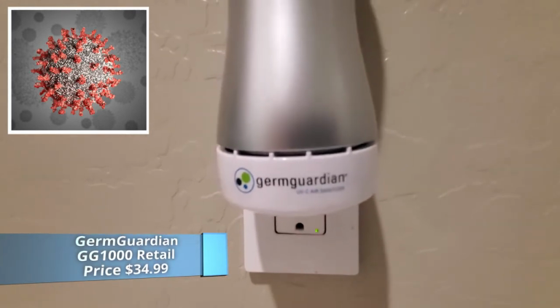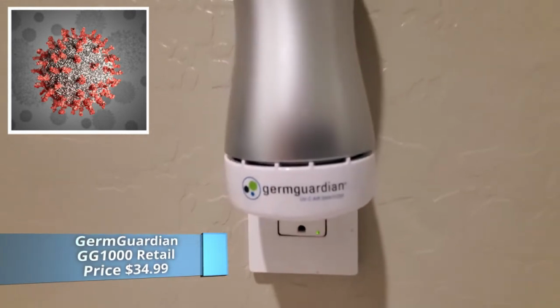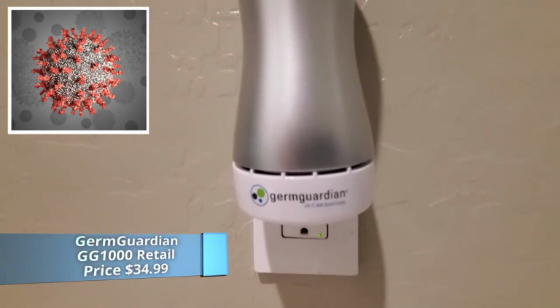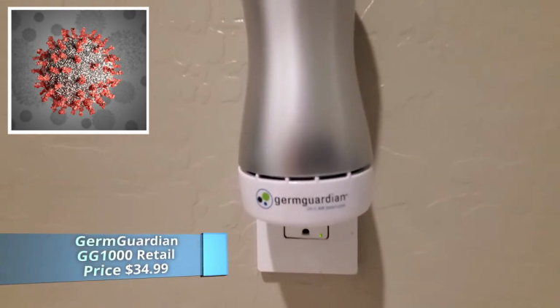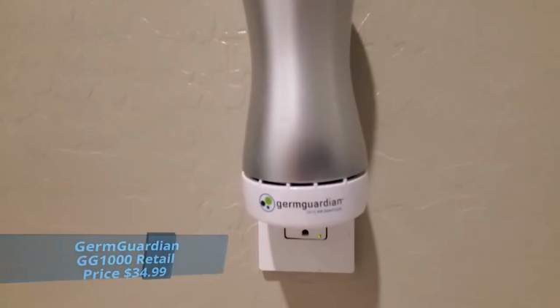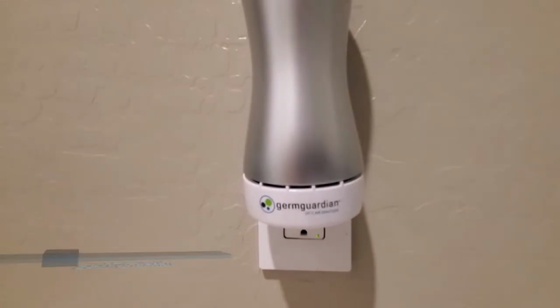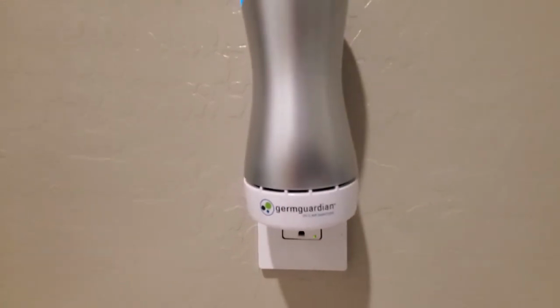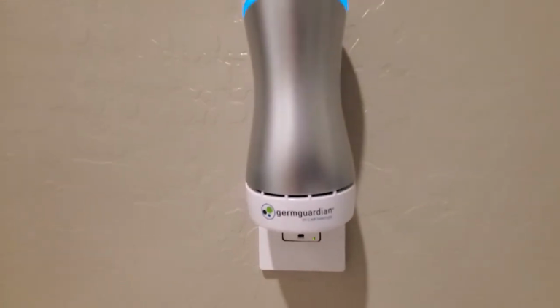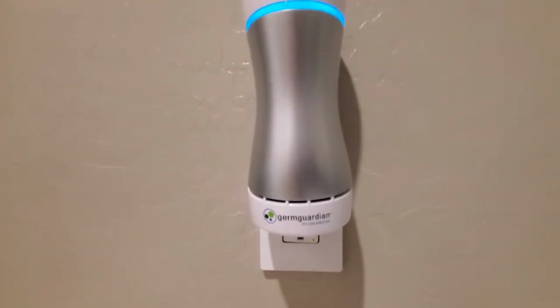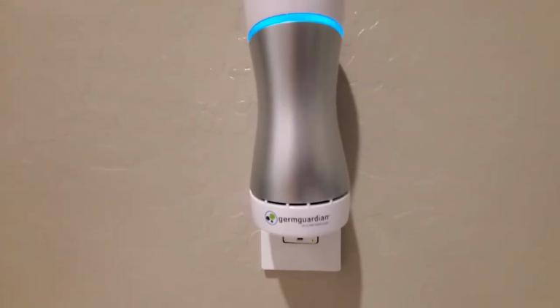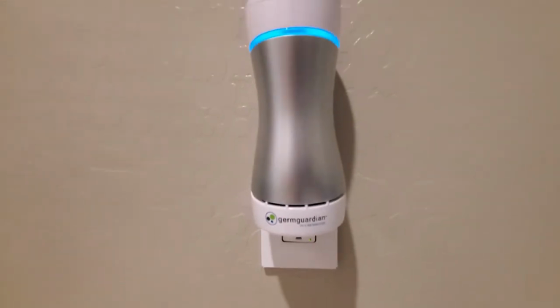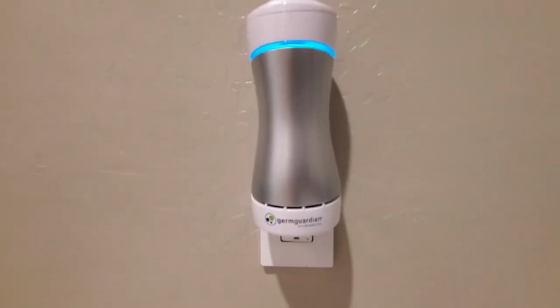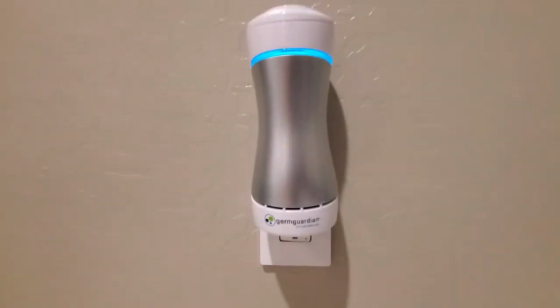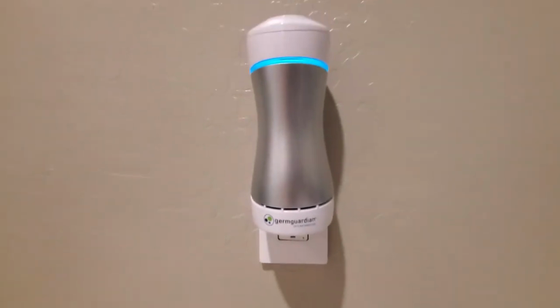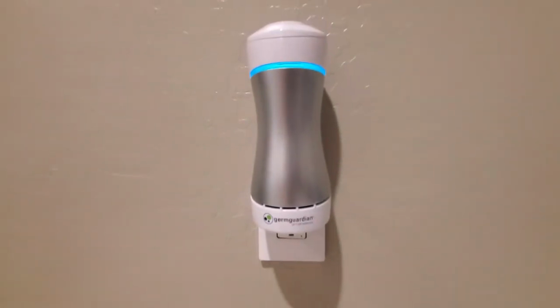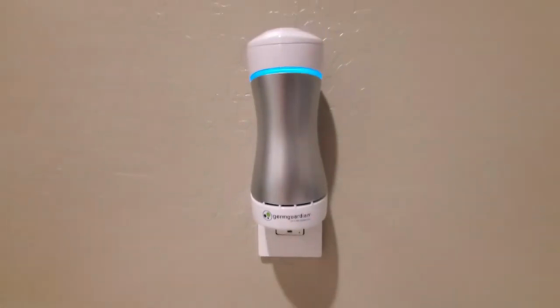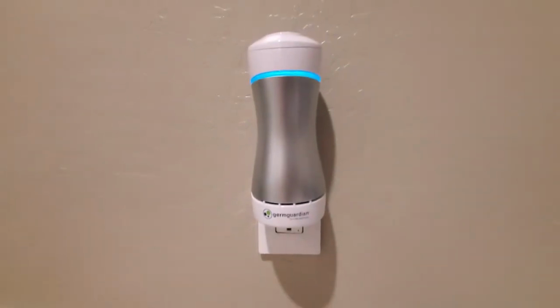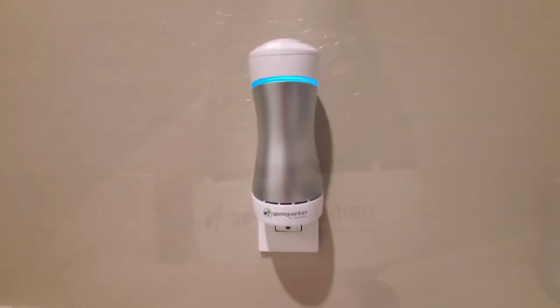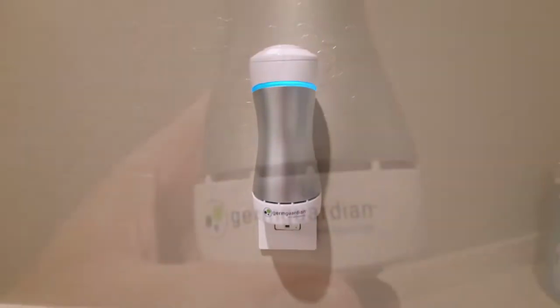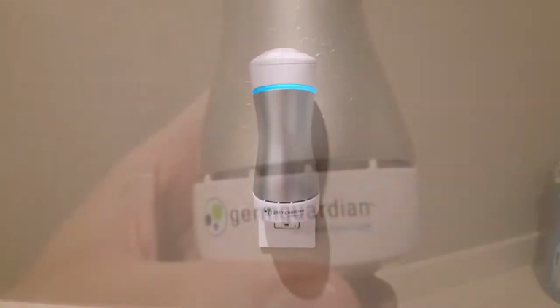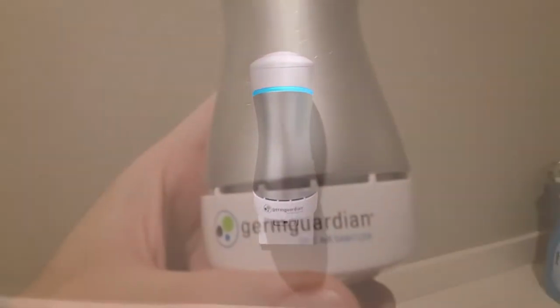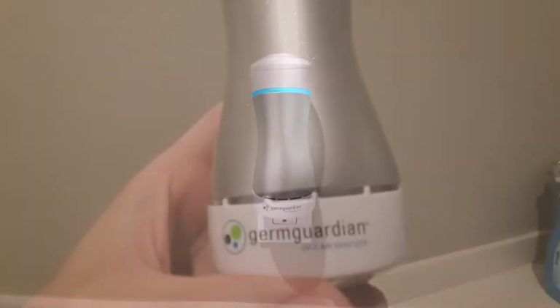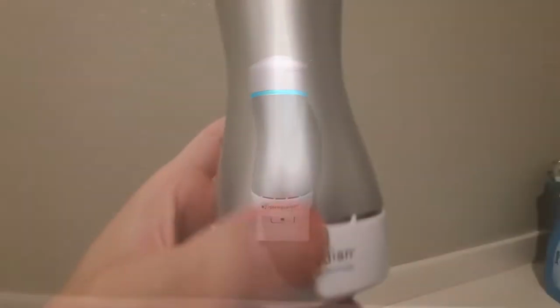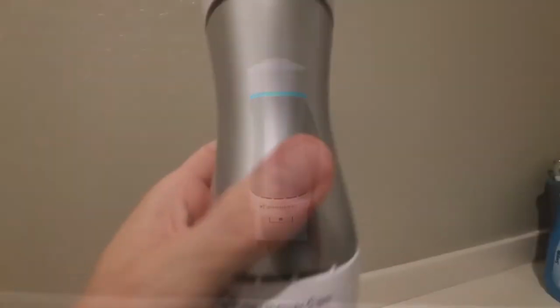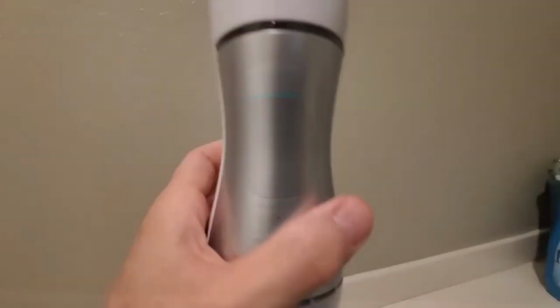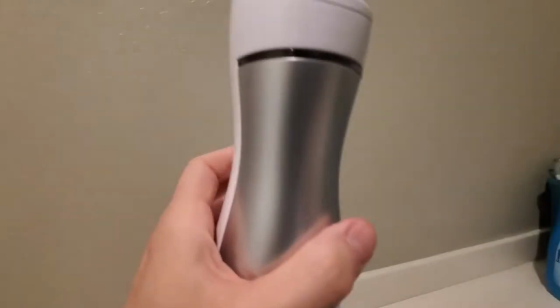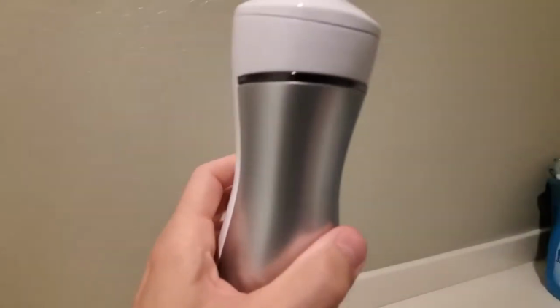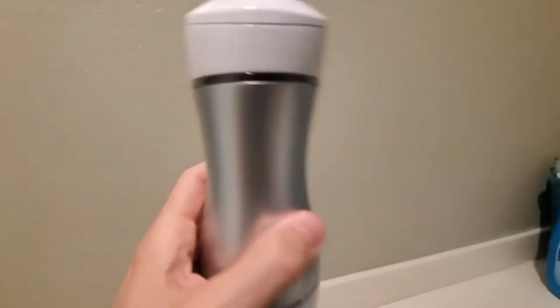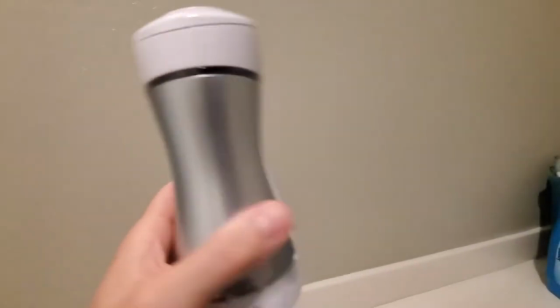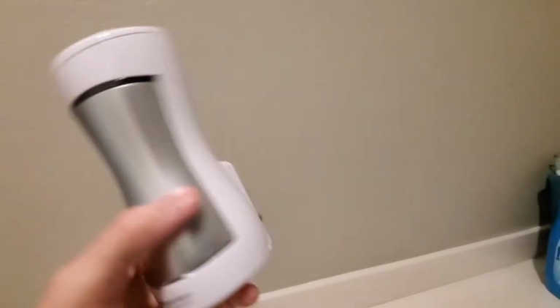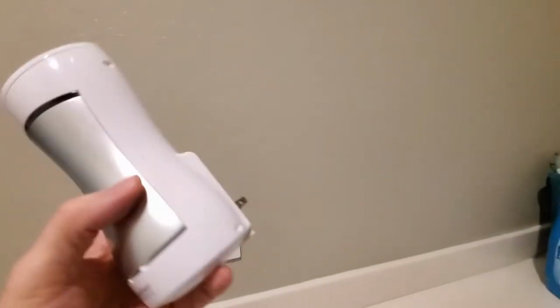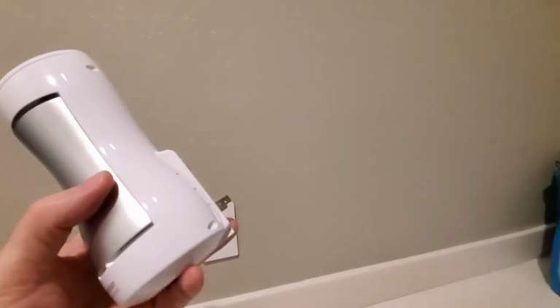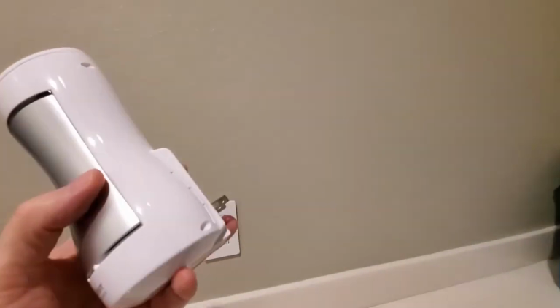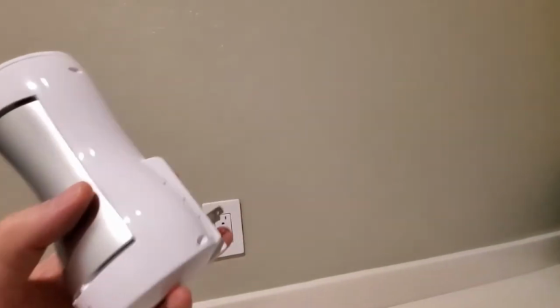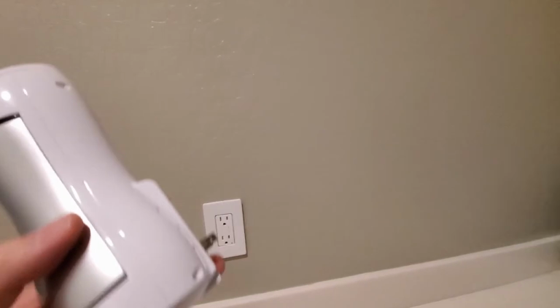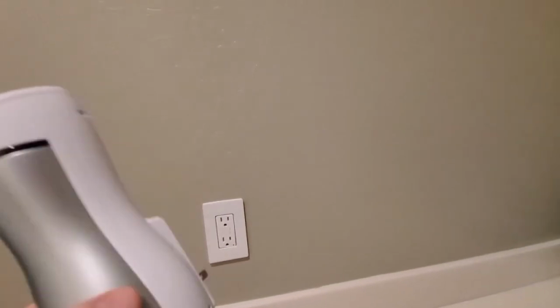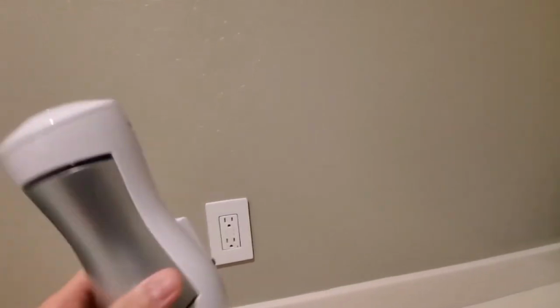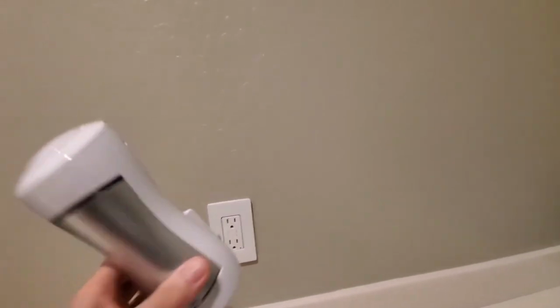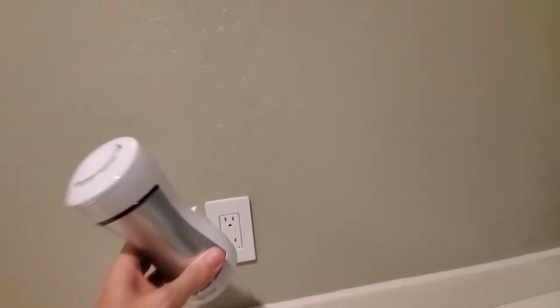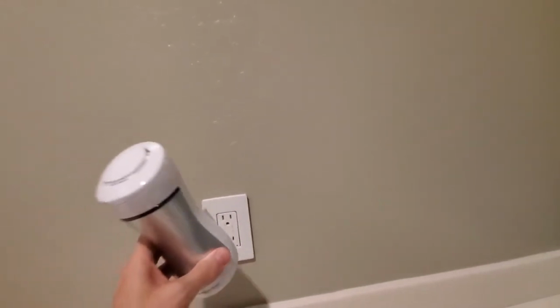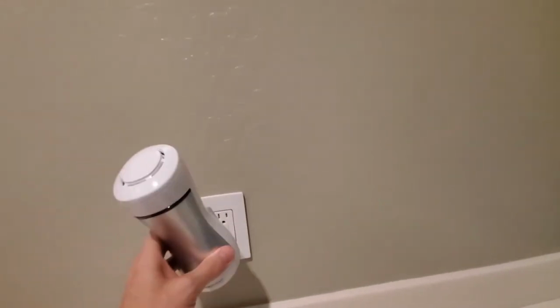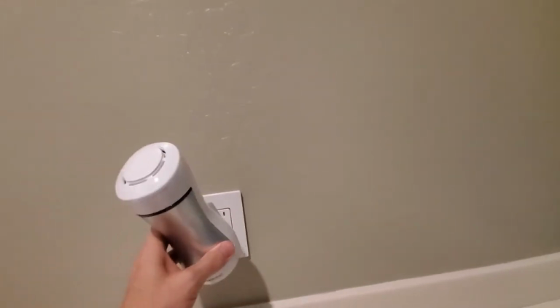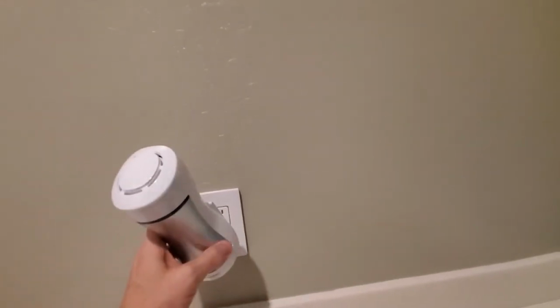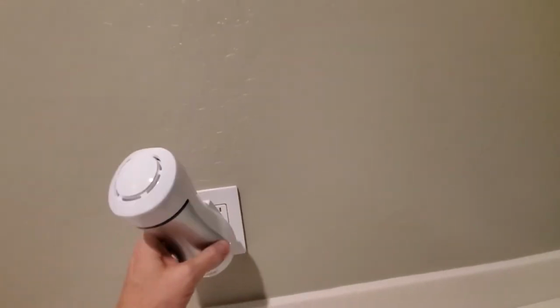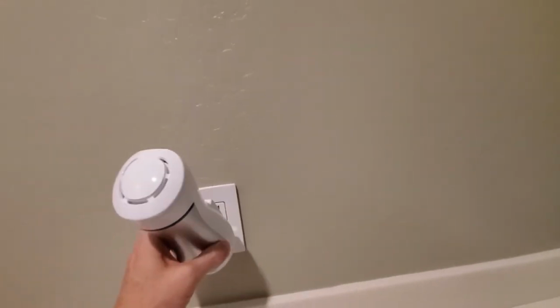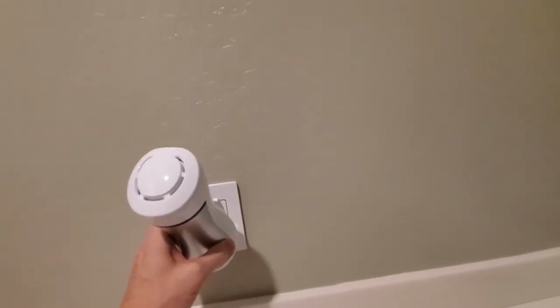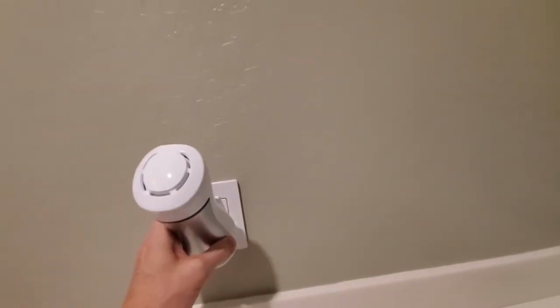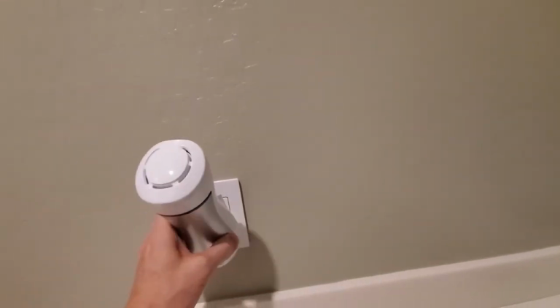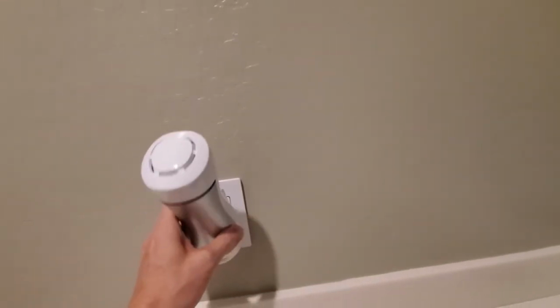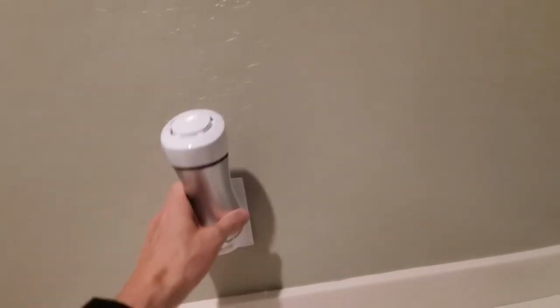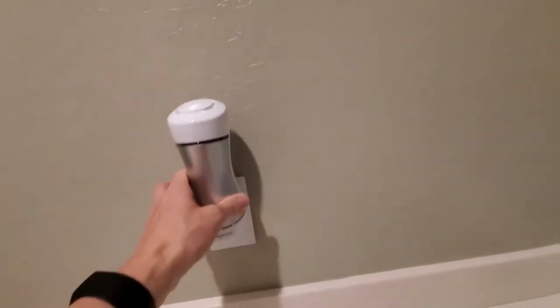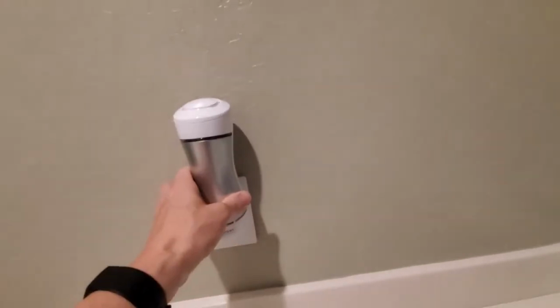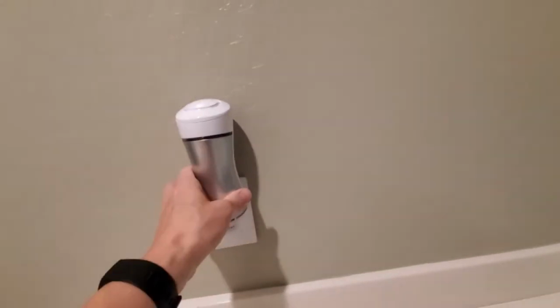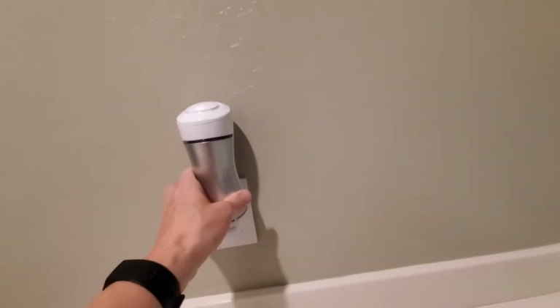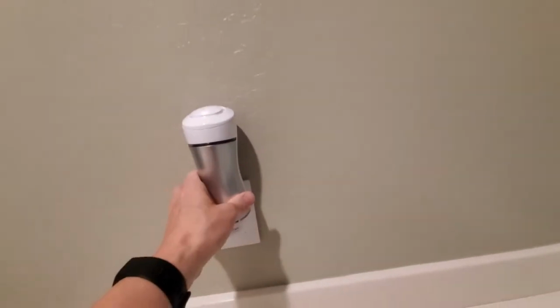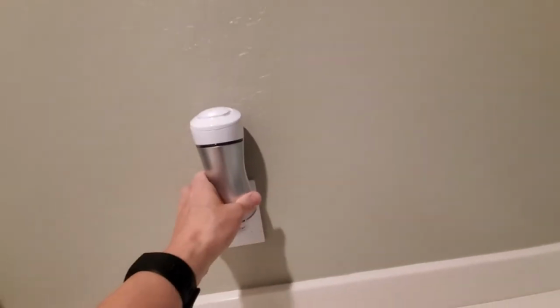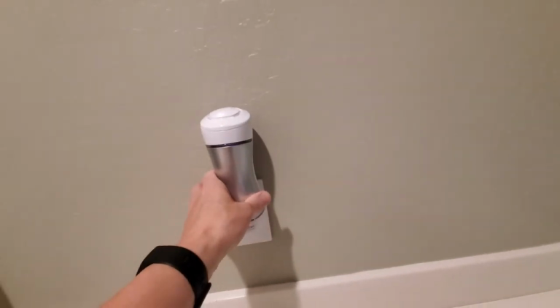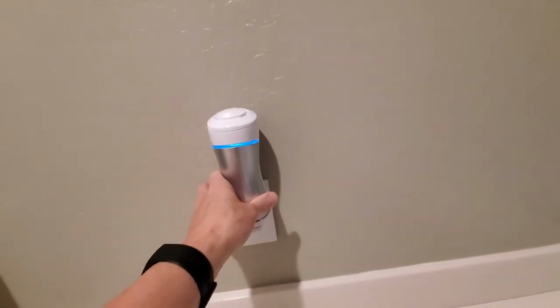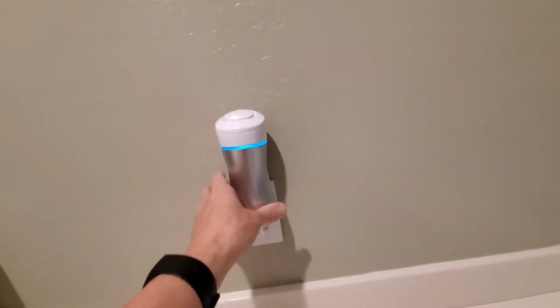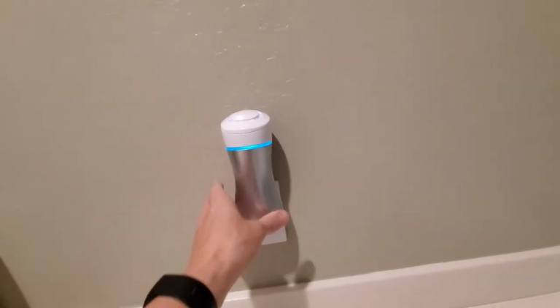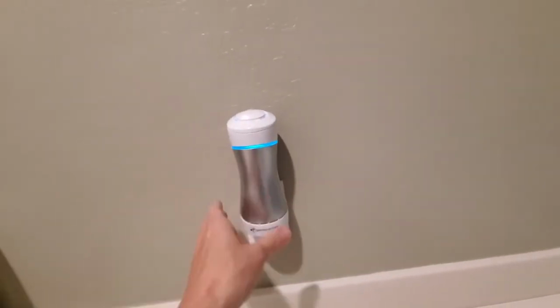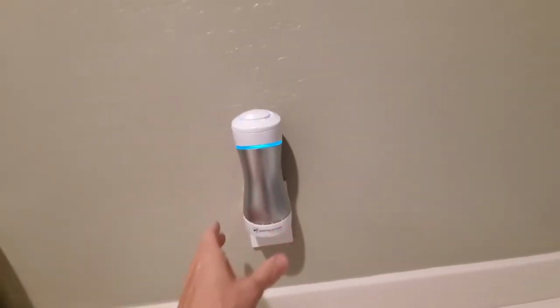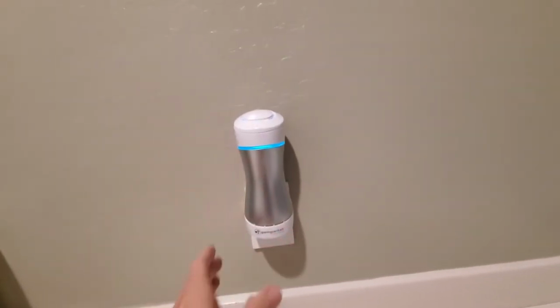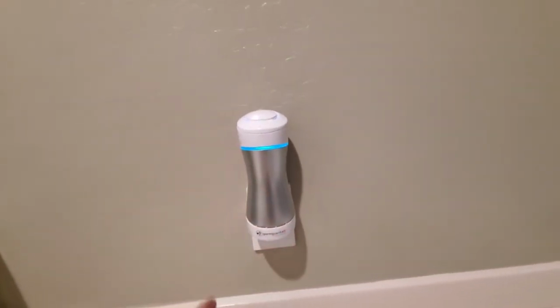This particular model plugs into a standard outlet and setup is as easy as plugging it in. Done.